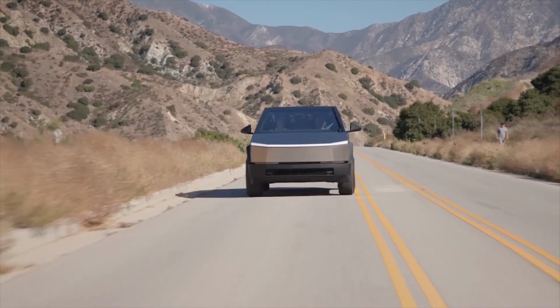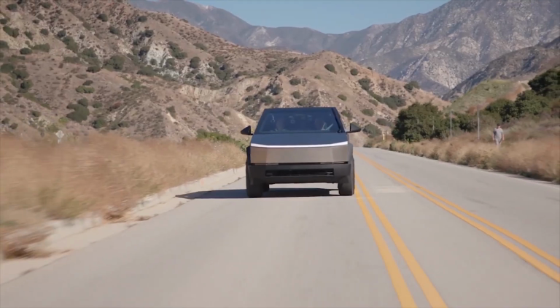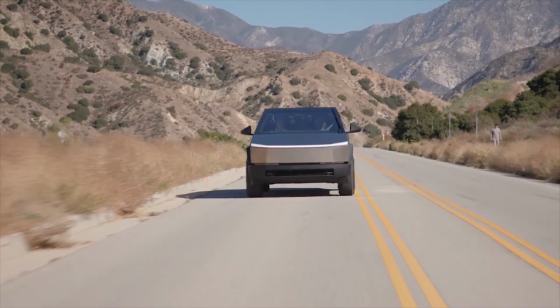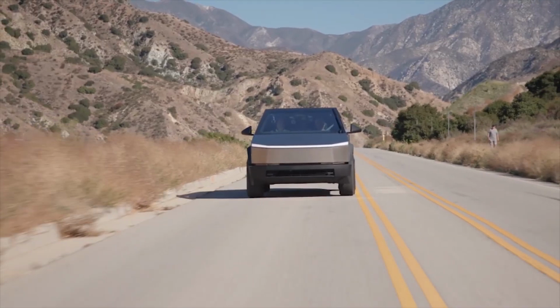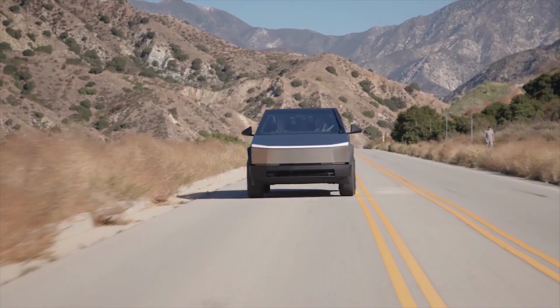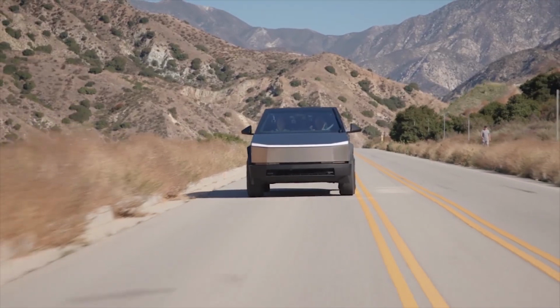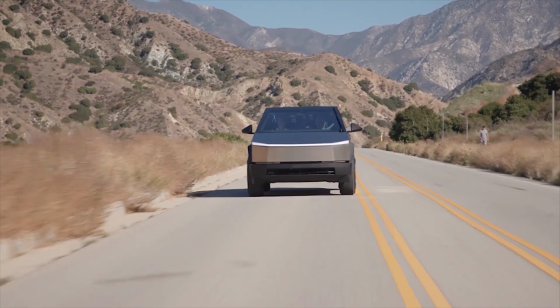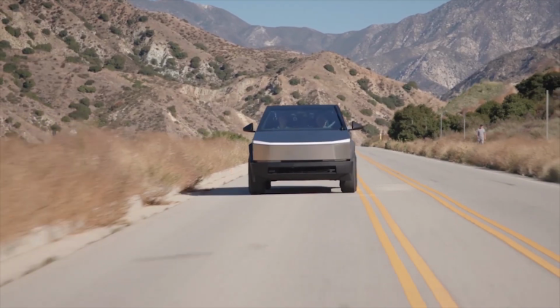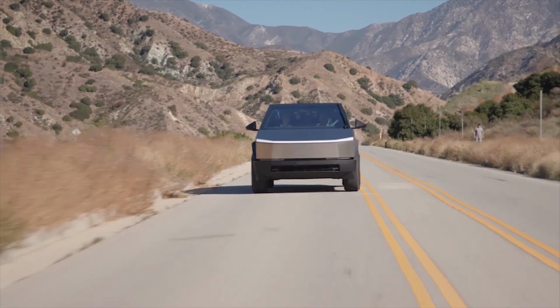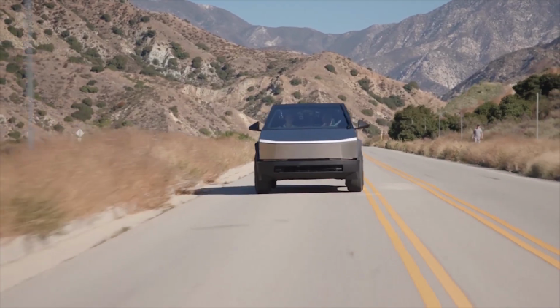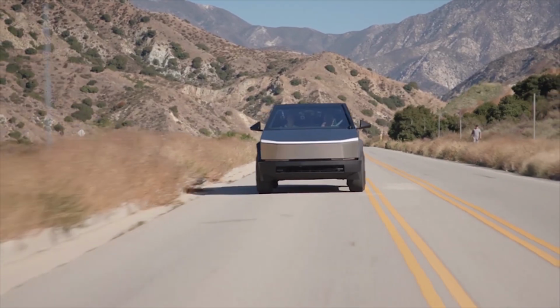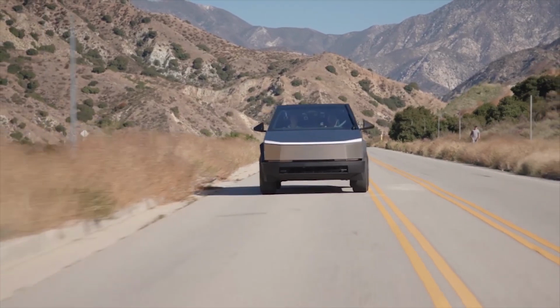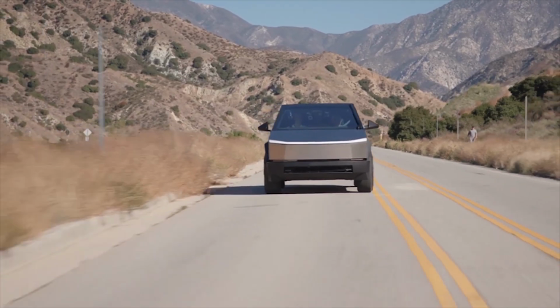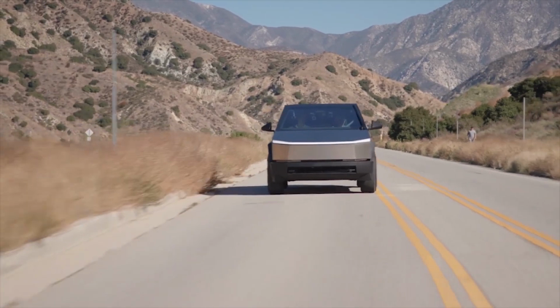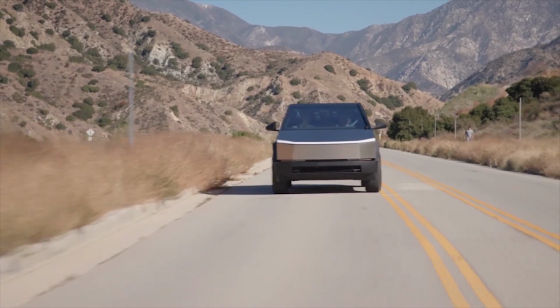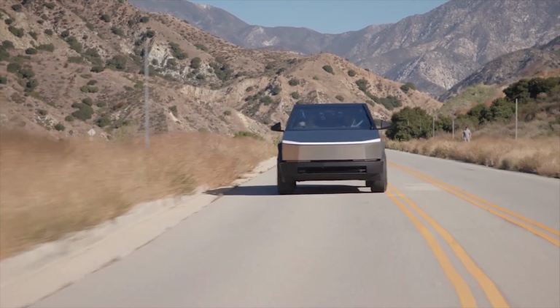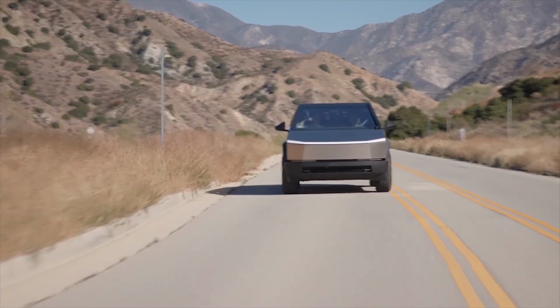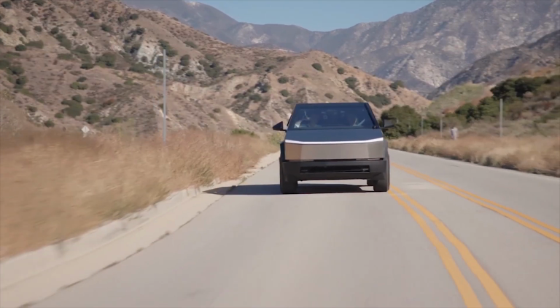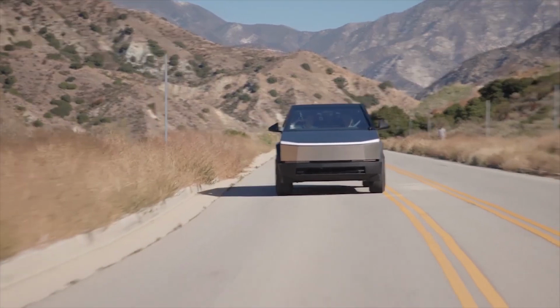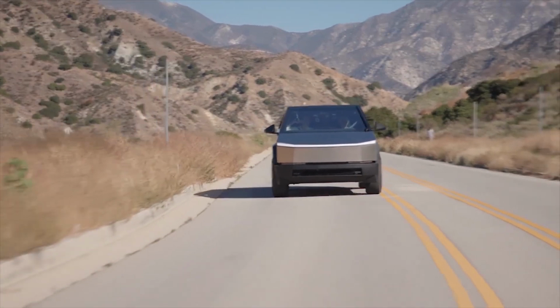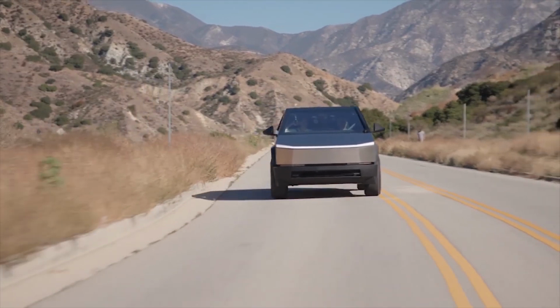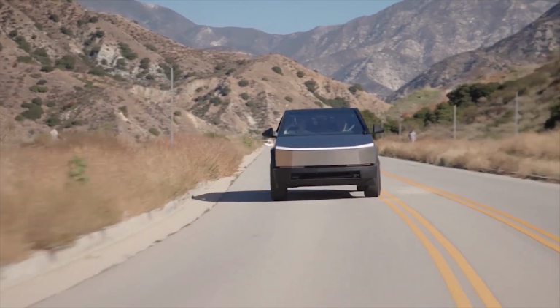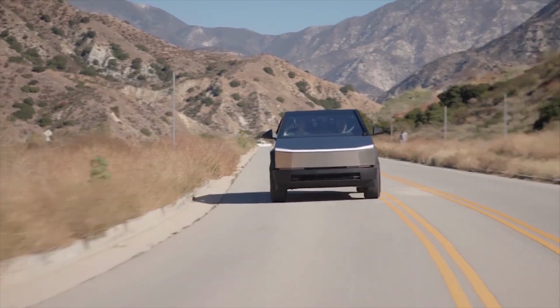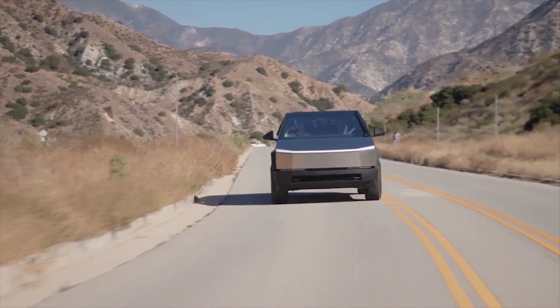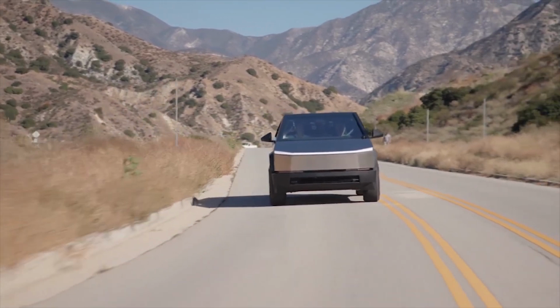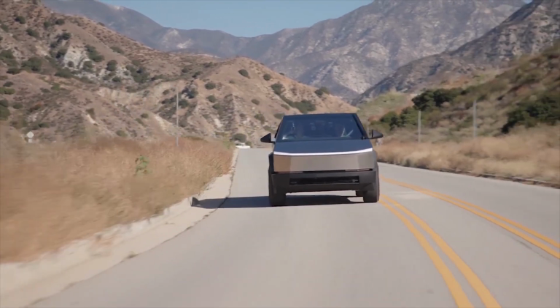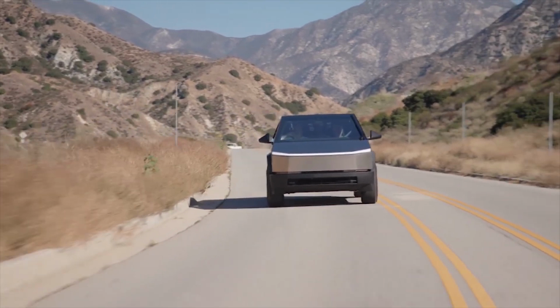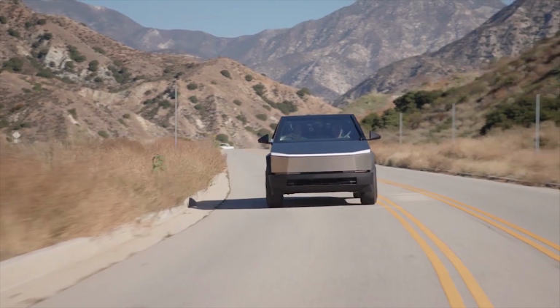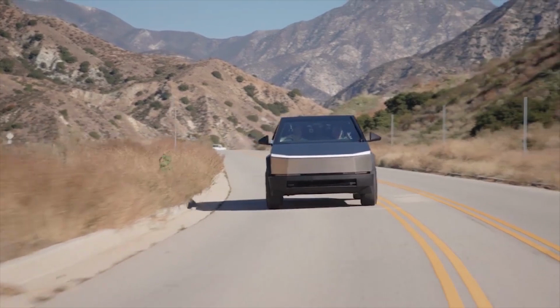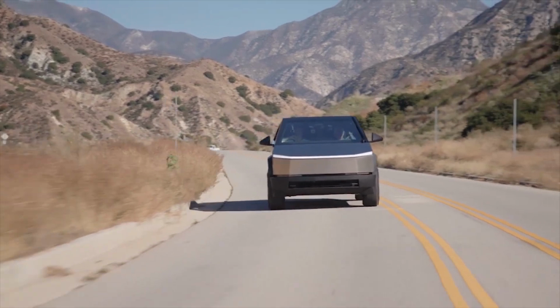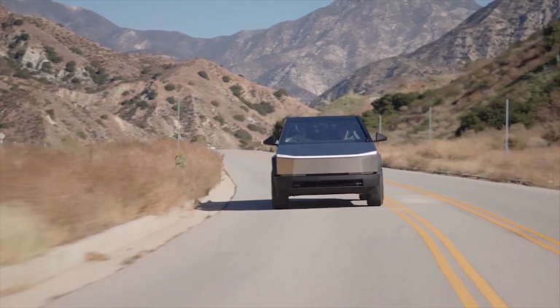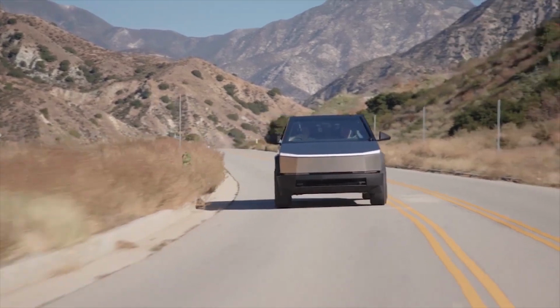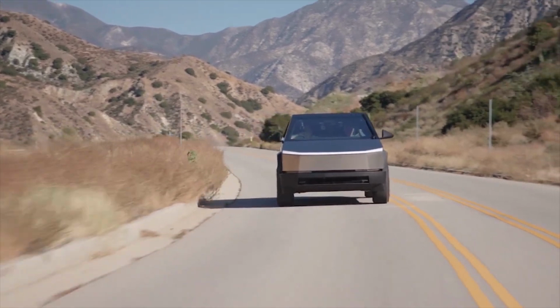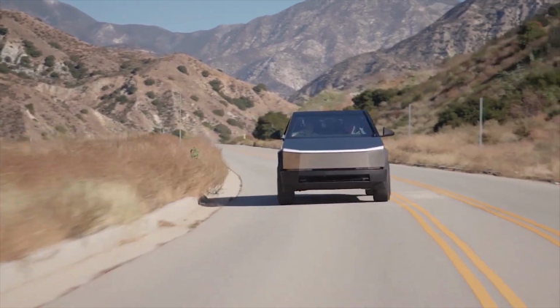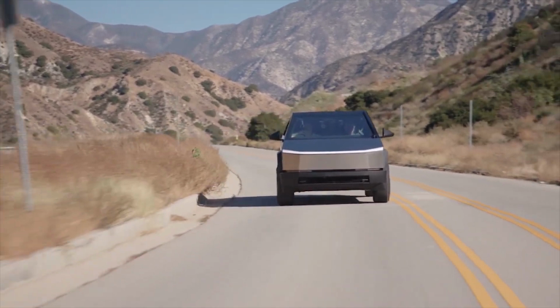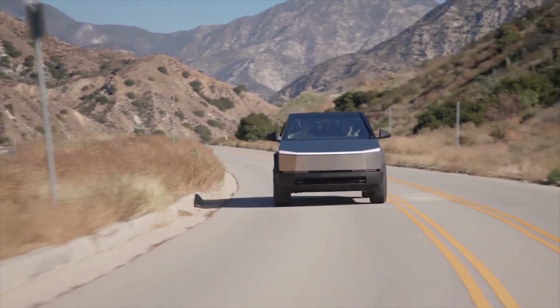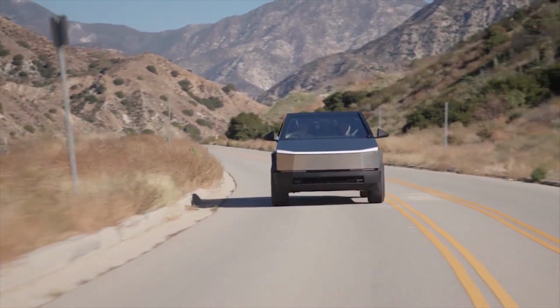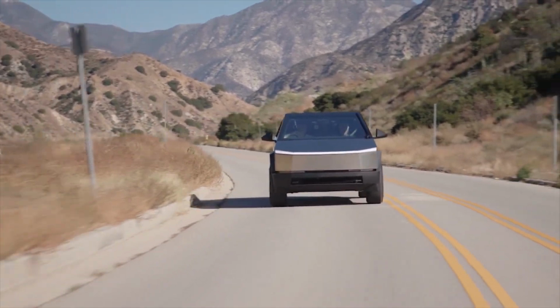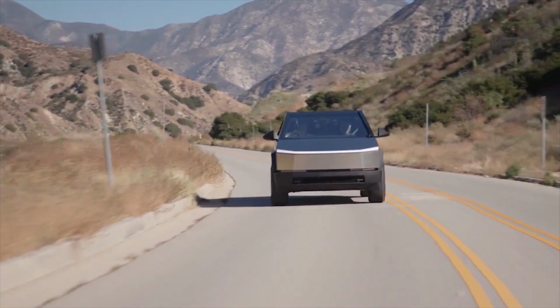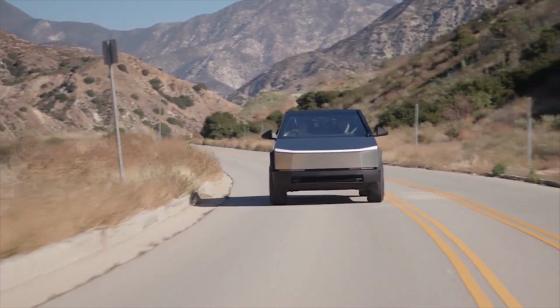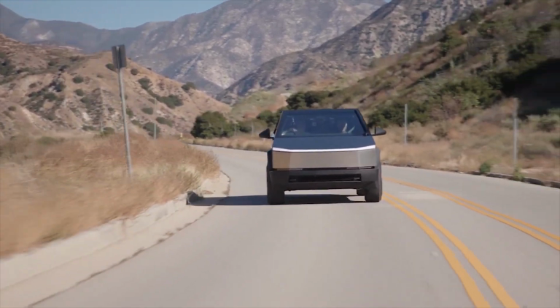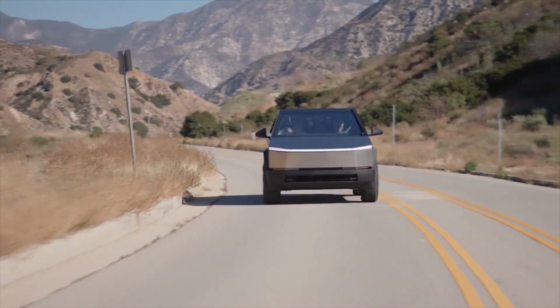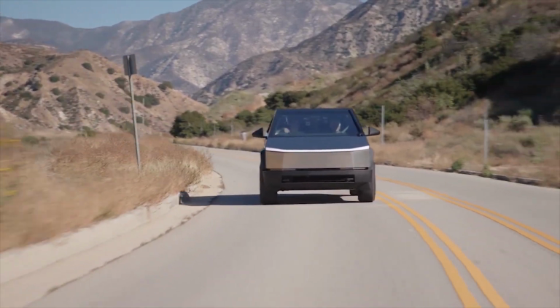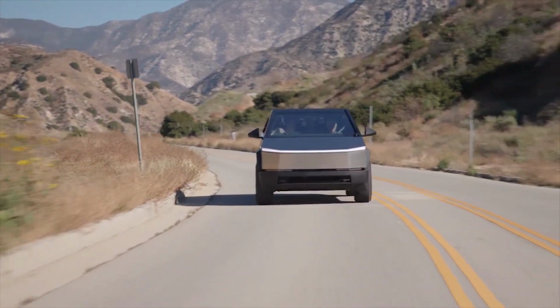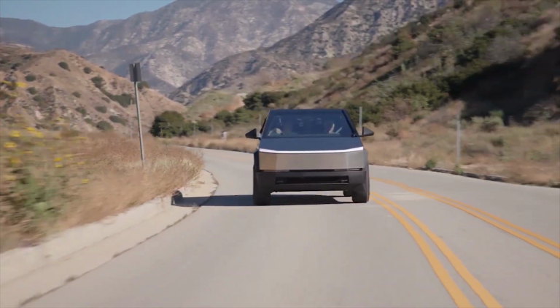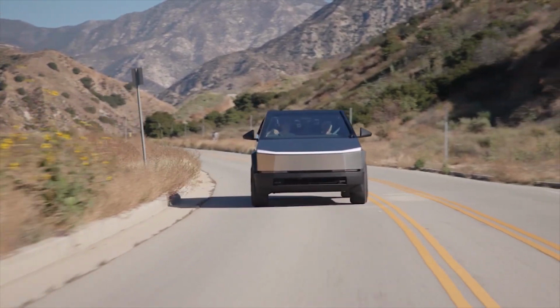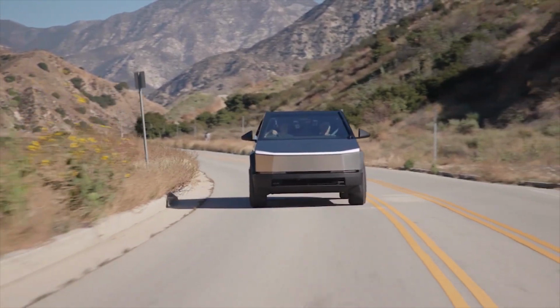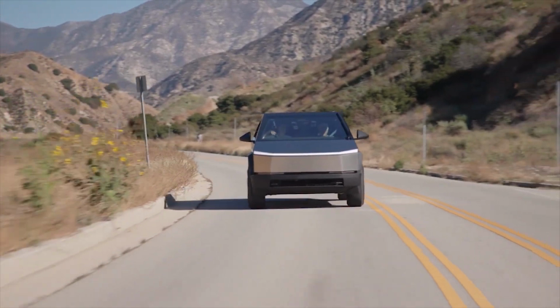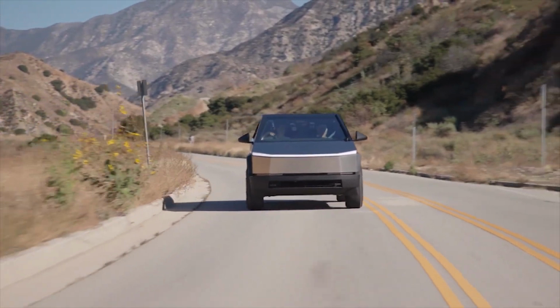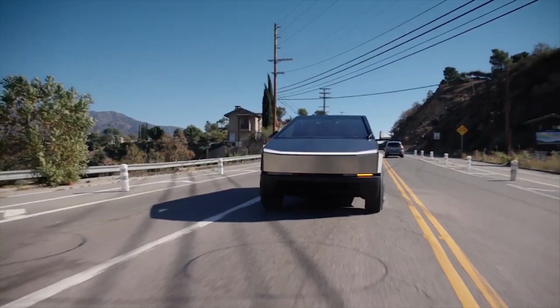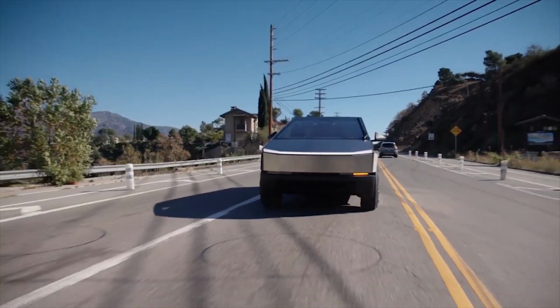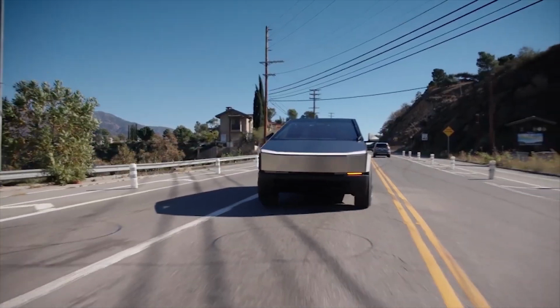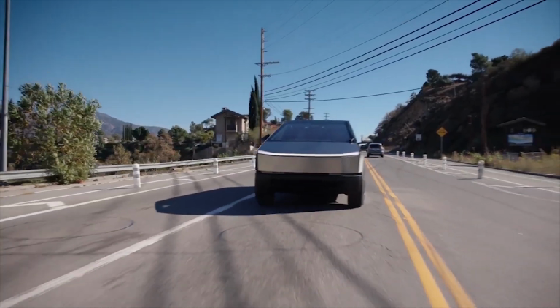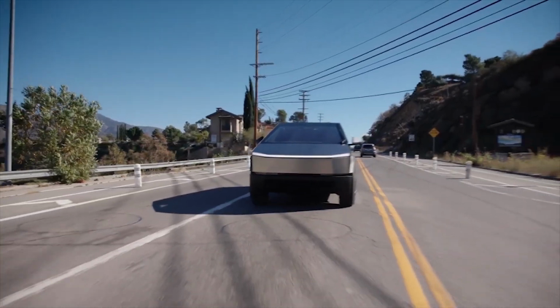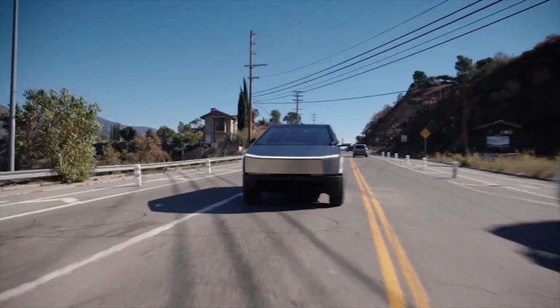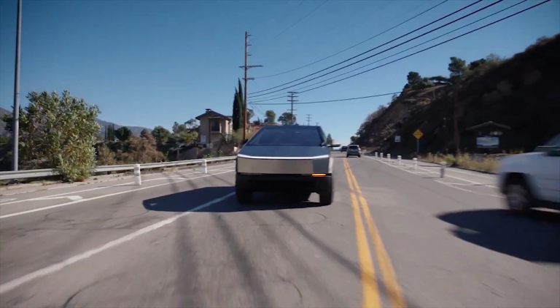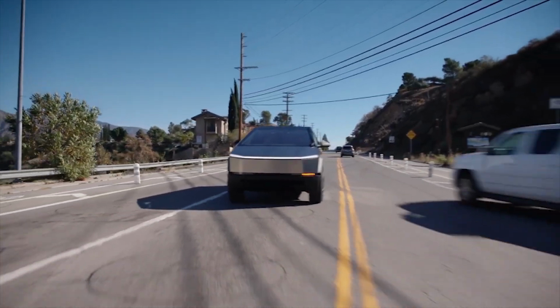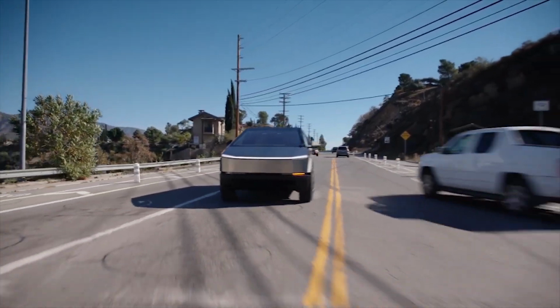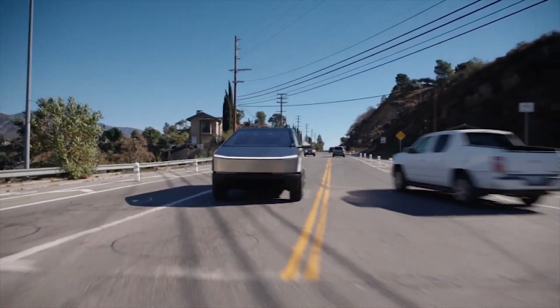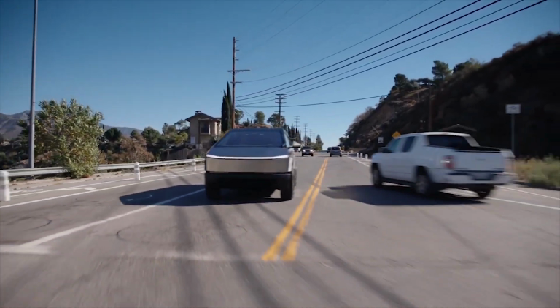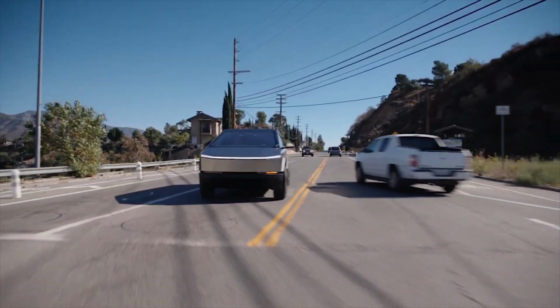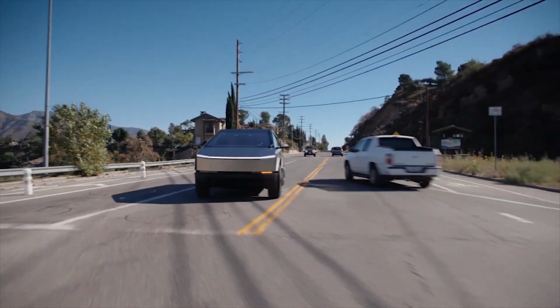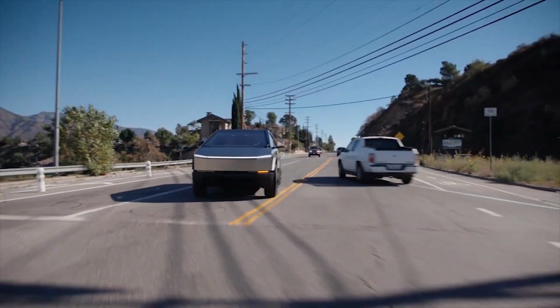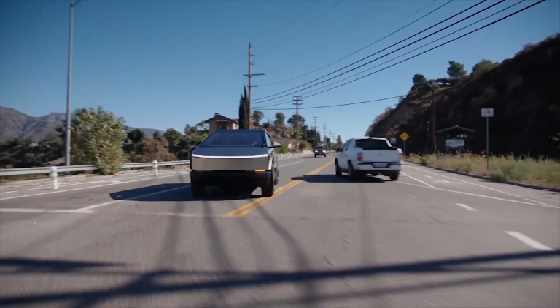What do you think about the Tesla Cybertruck driving 254 miles in a highway range test? Let us know in the comments.